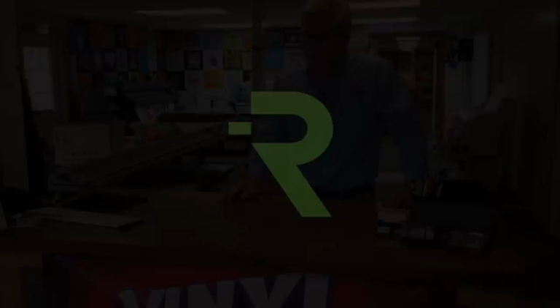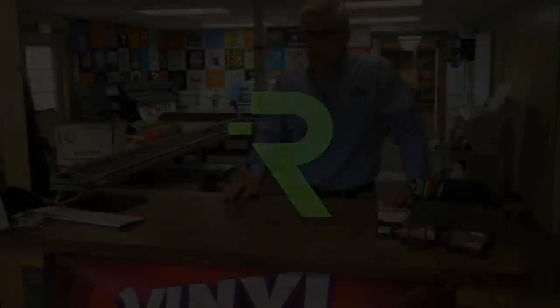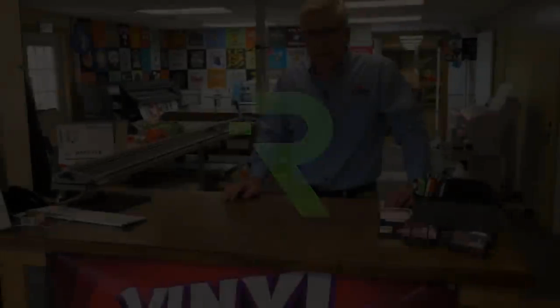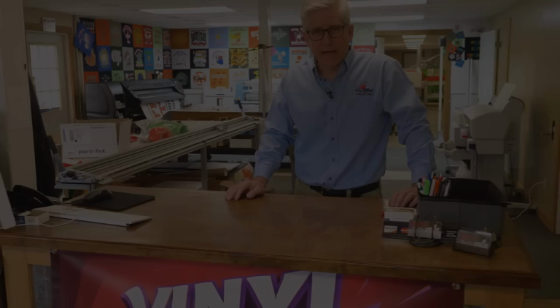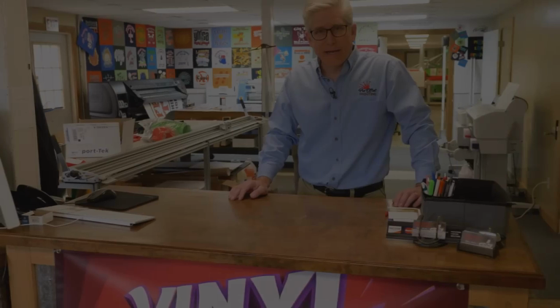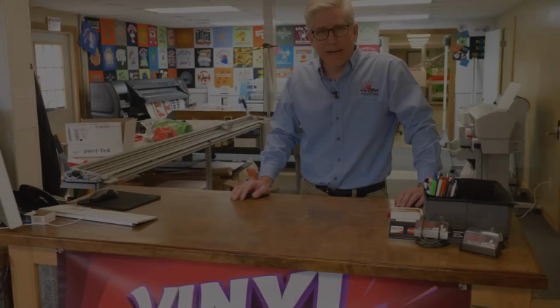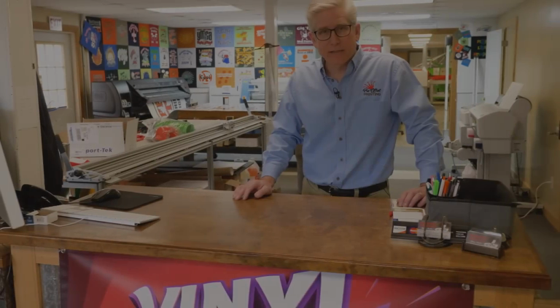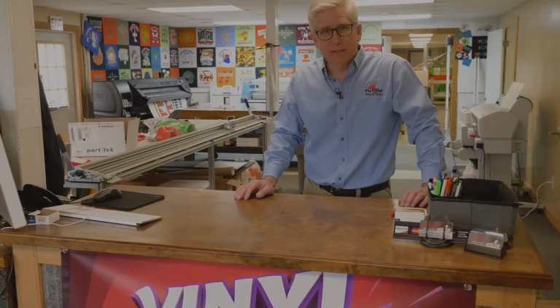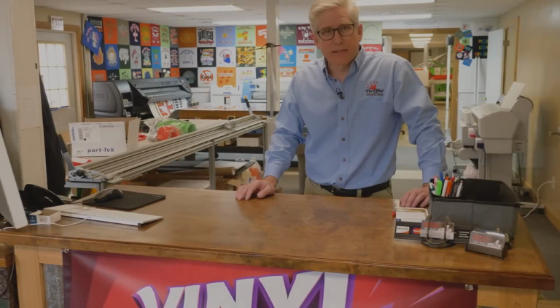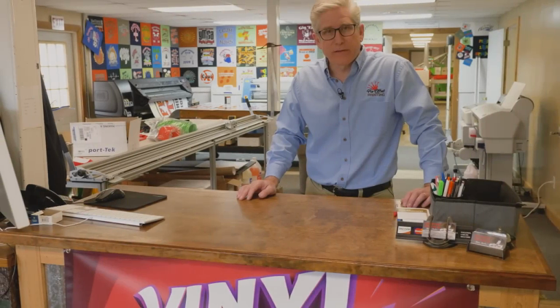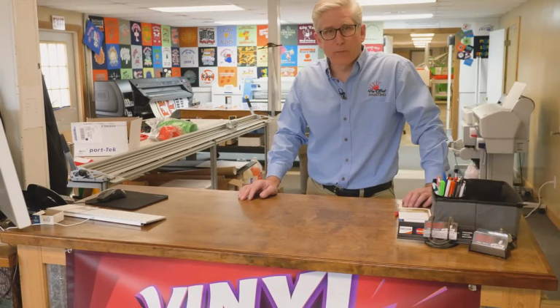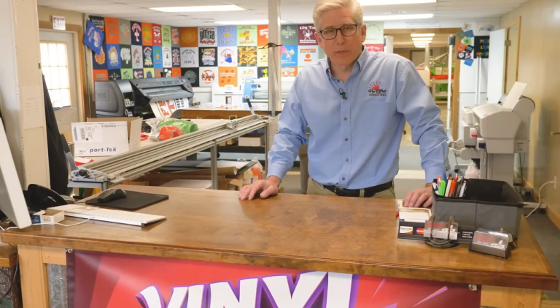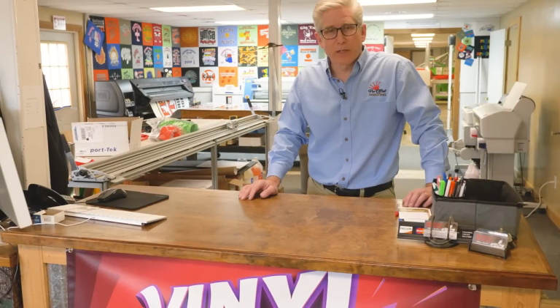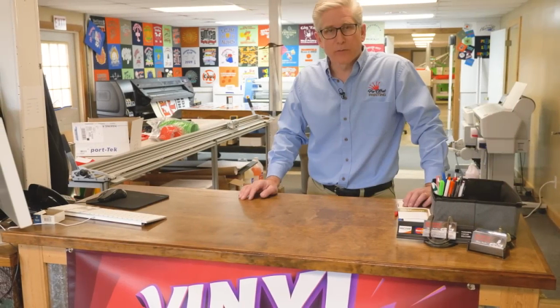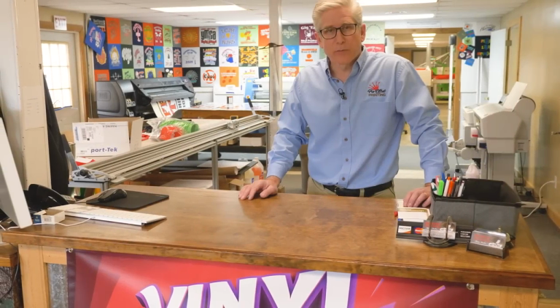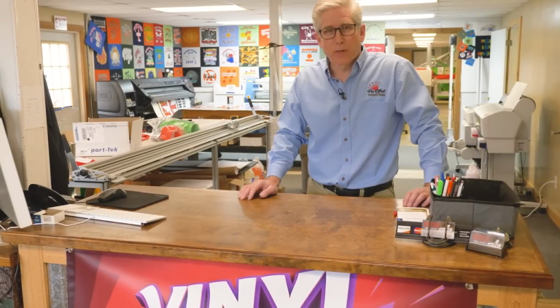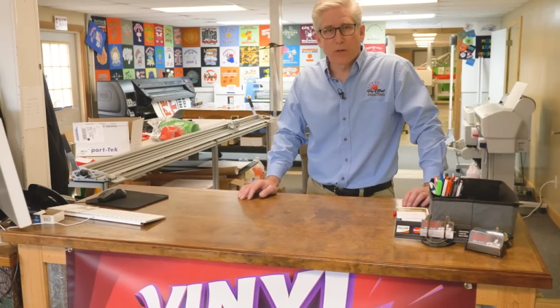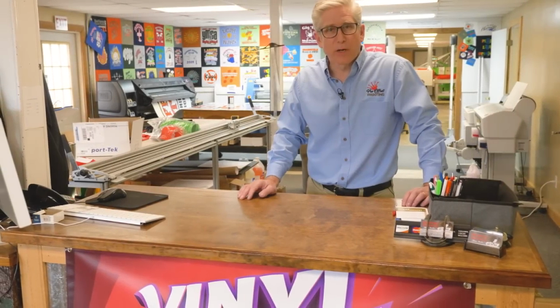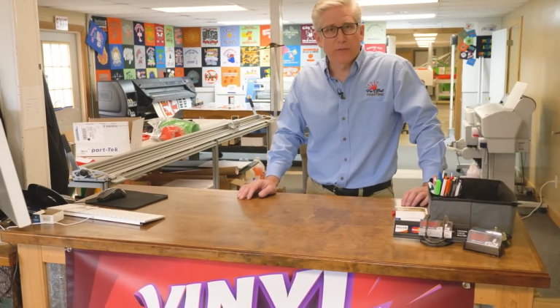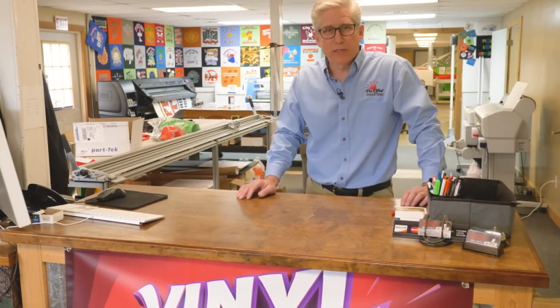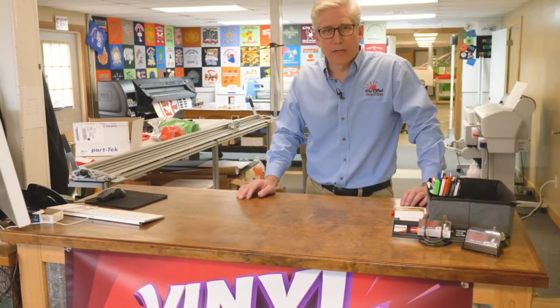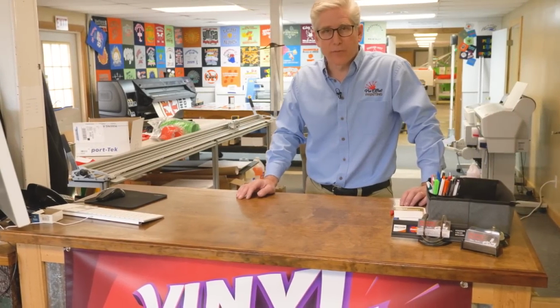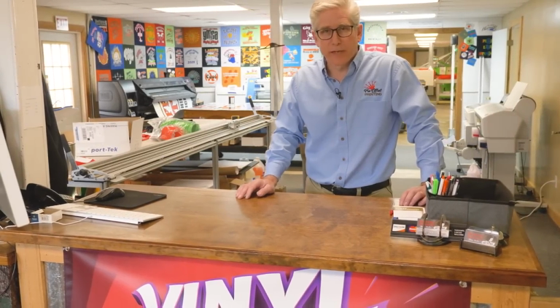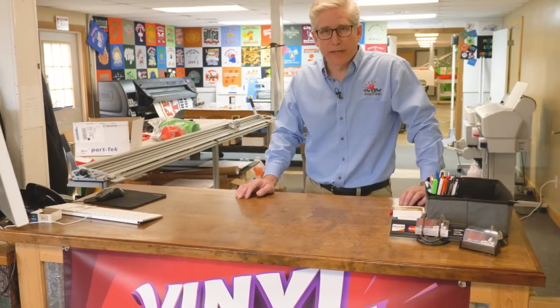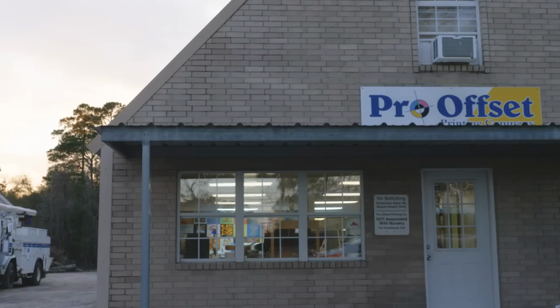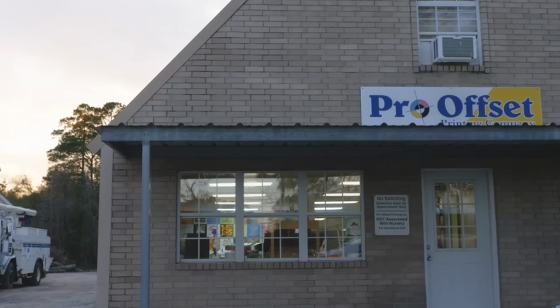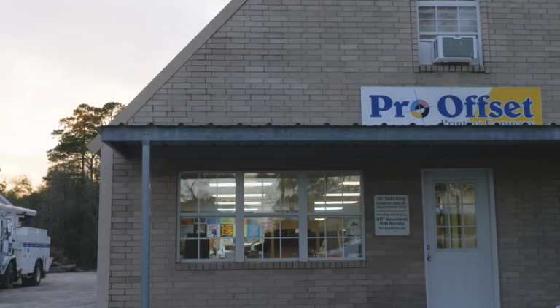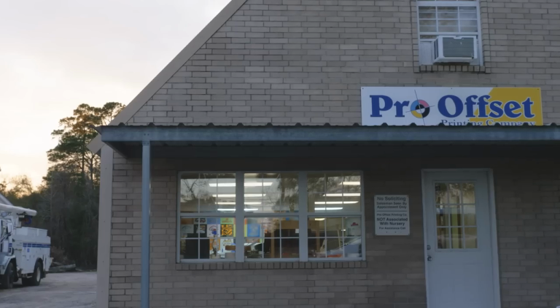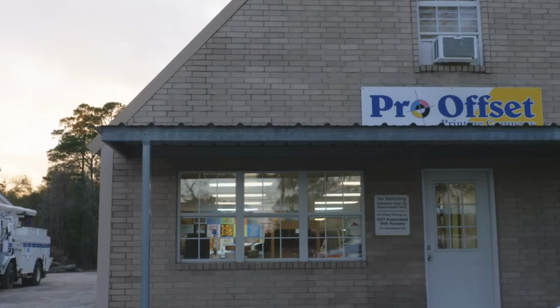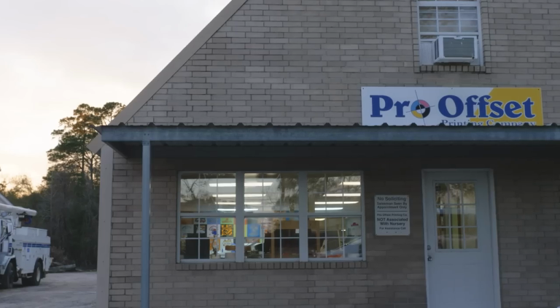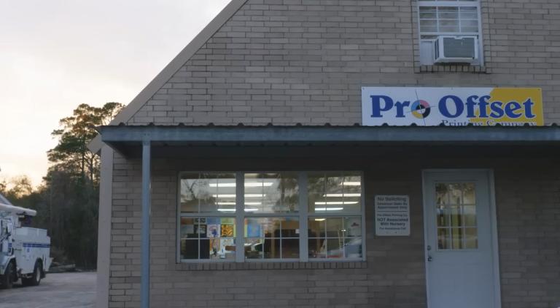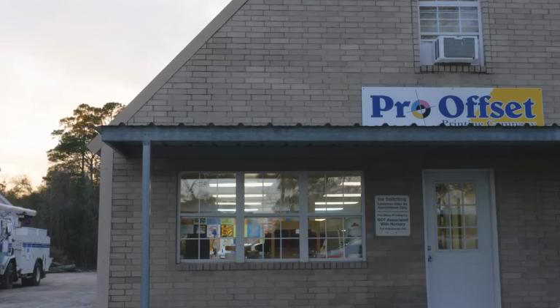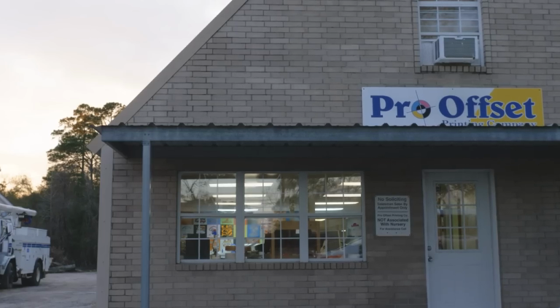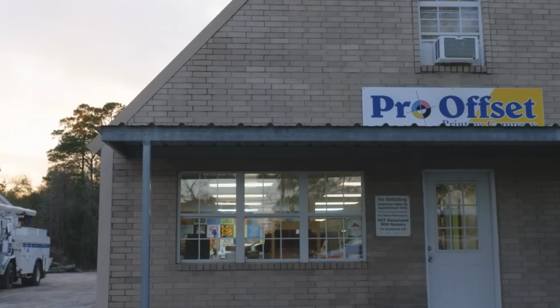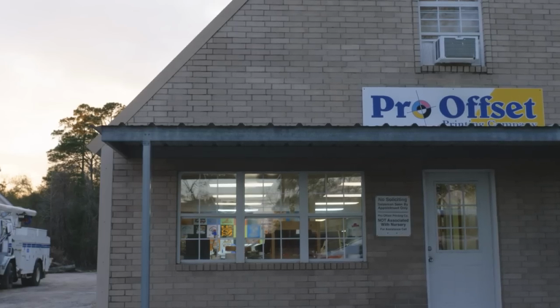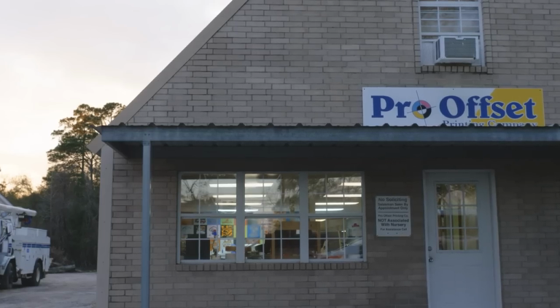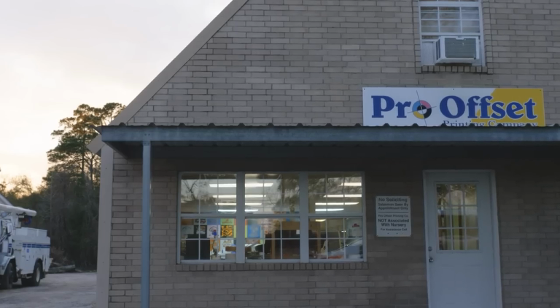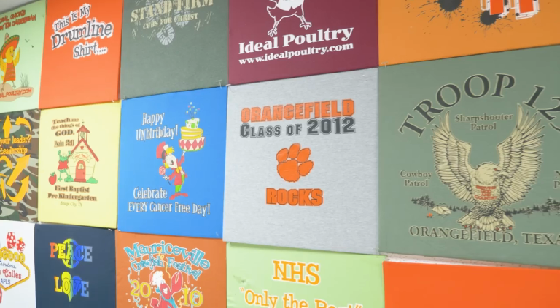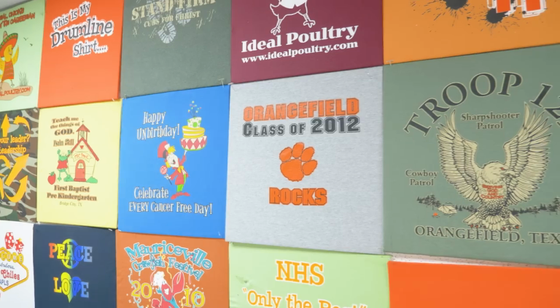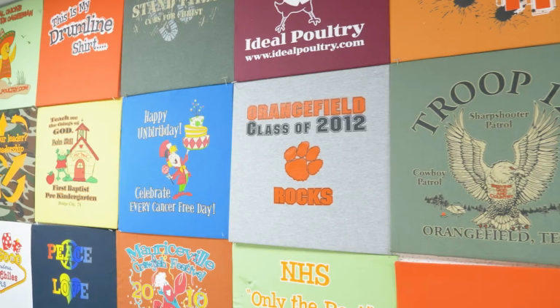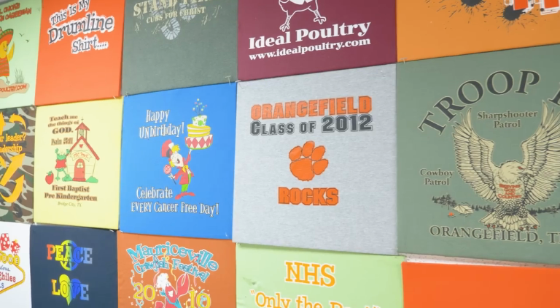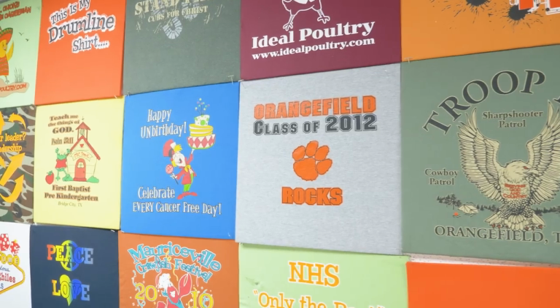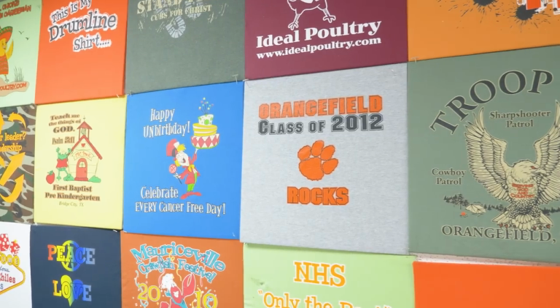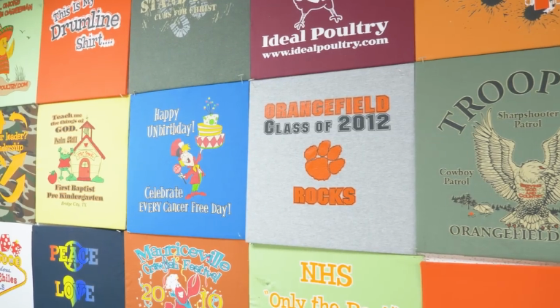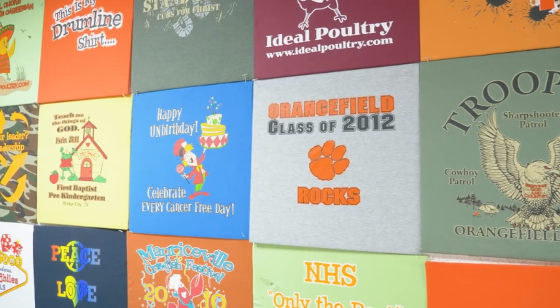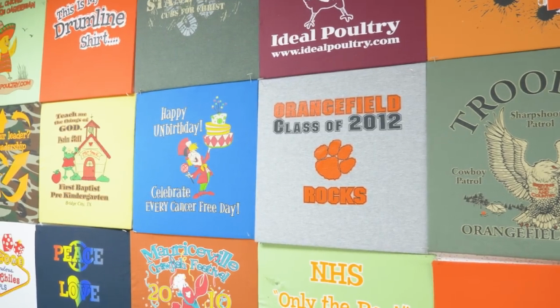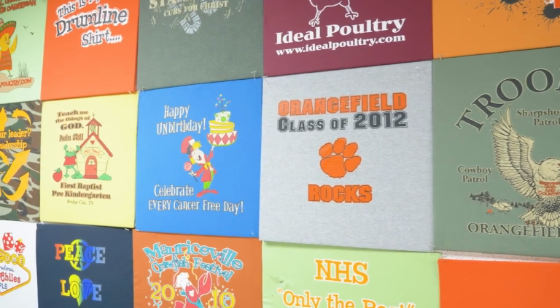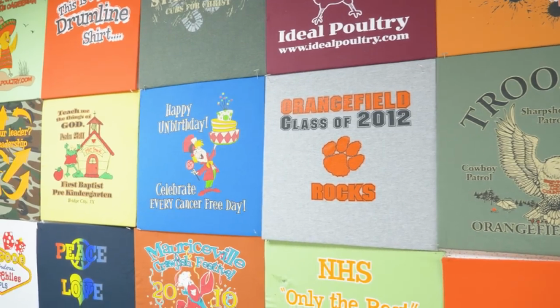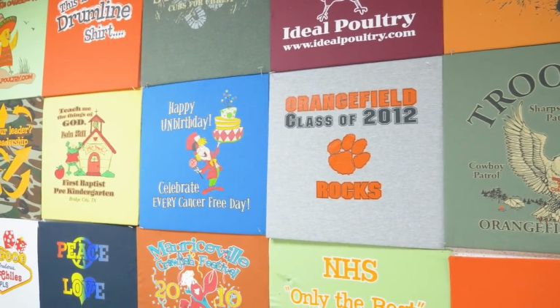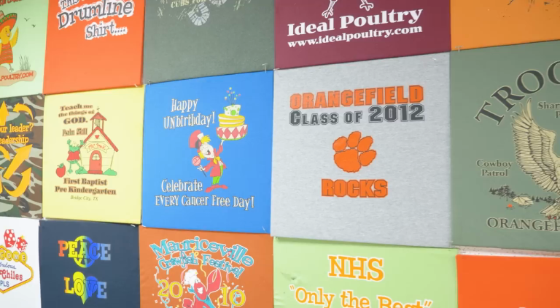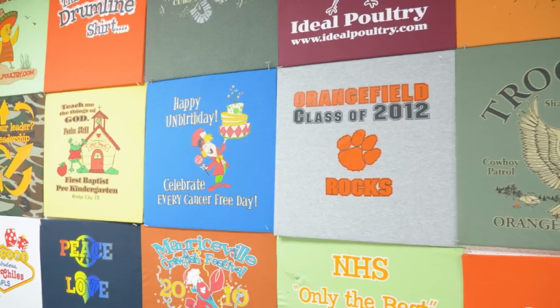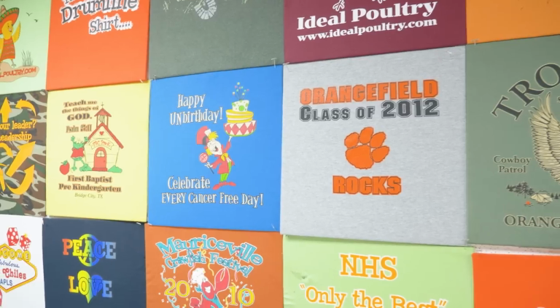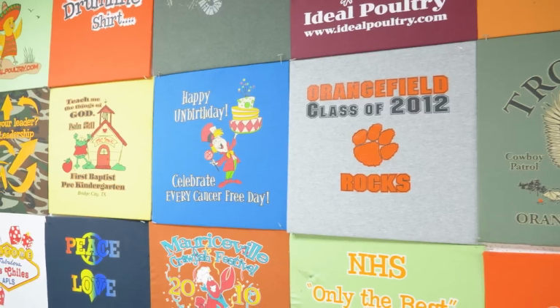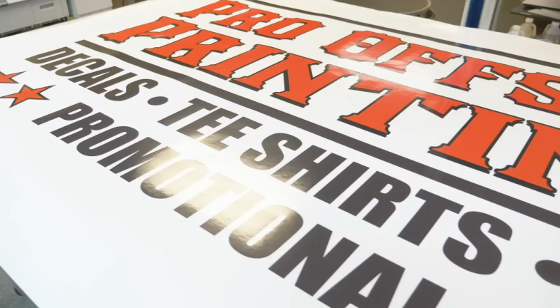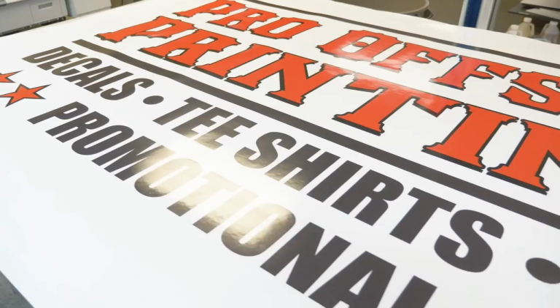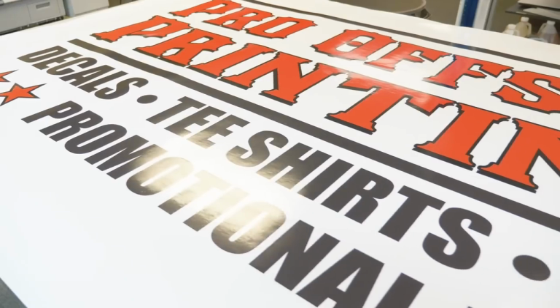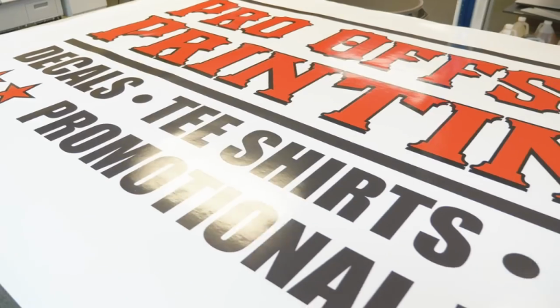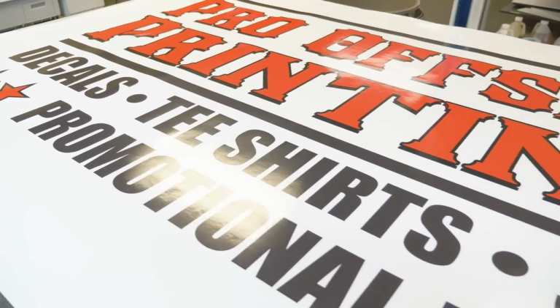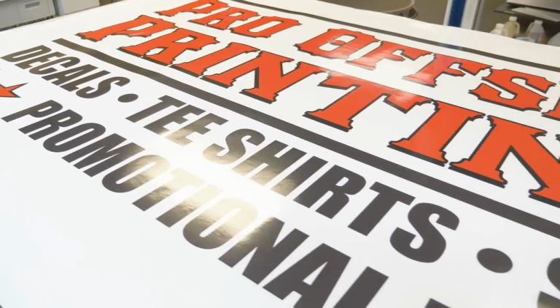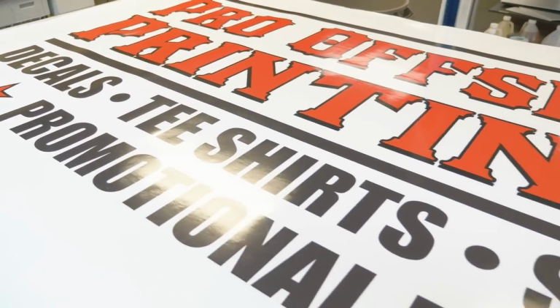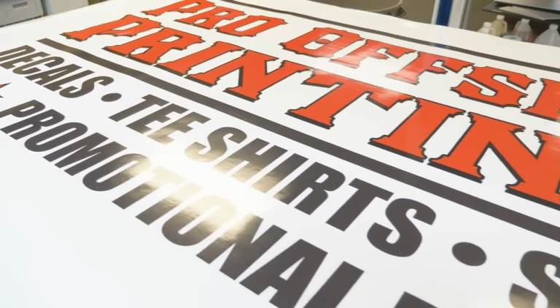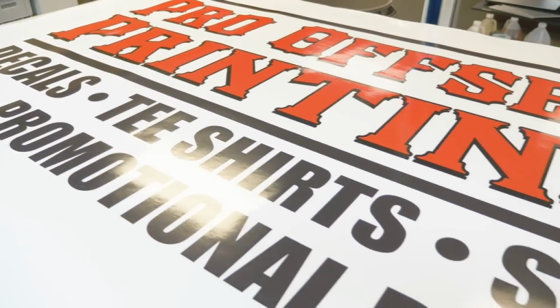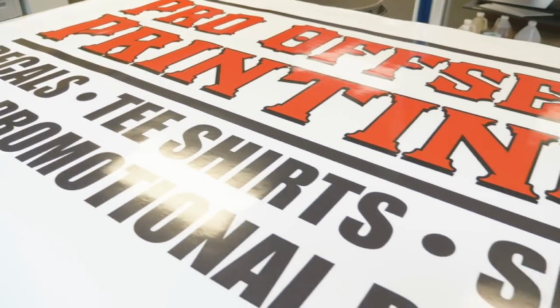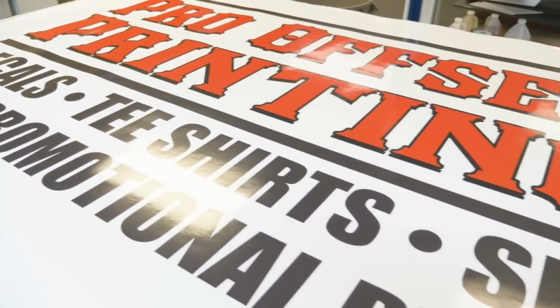Hey guys, Steven Miller with Pro Offset Printing. Glad you could make it out.